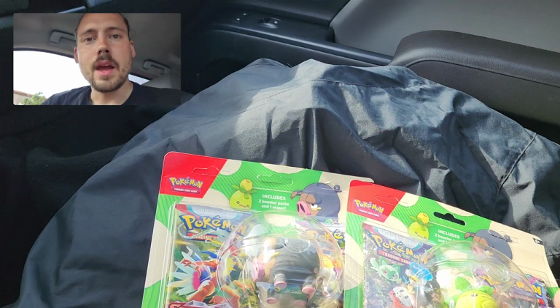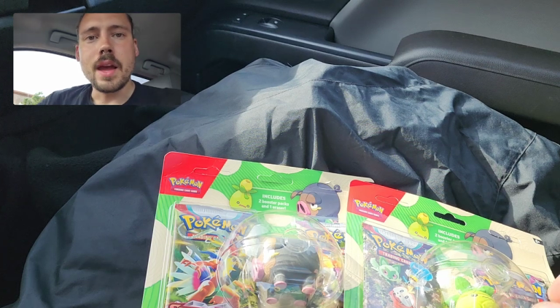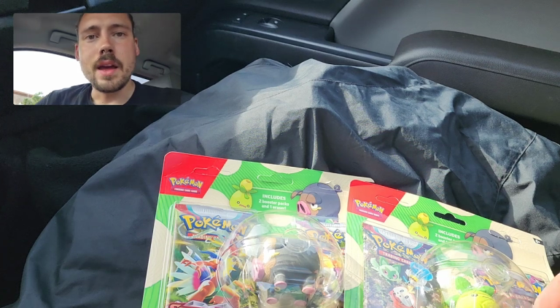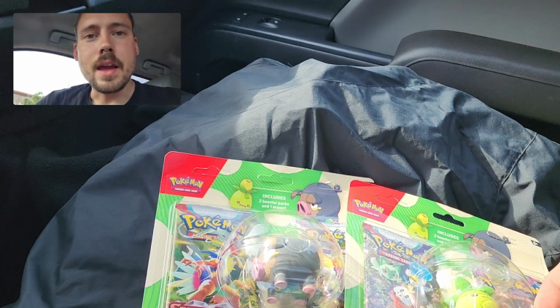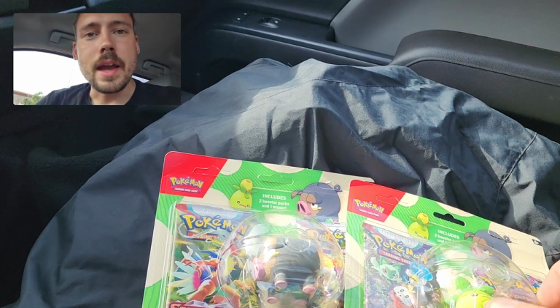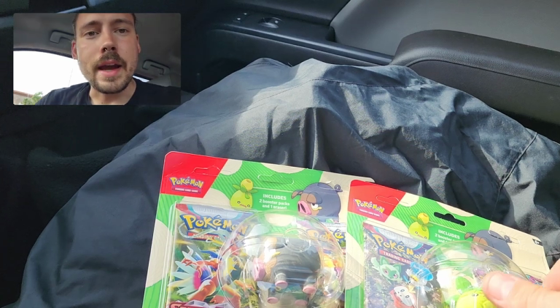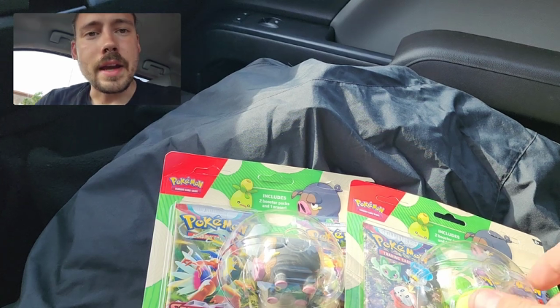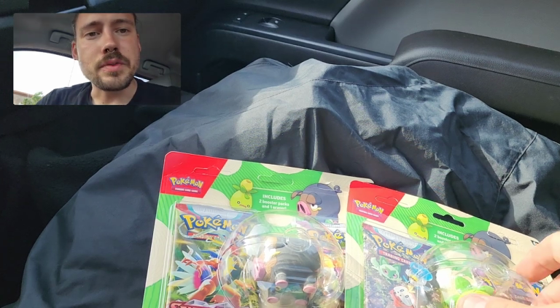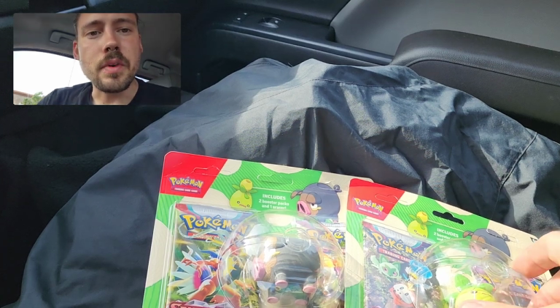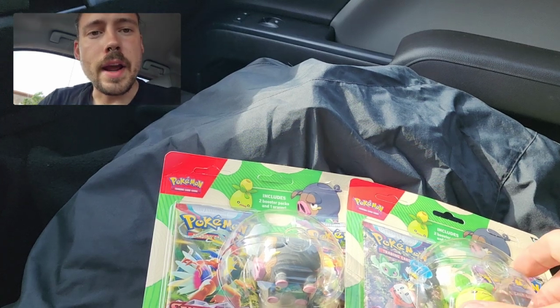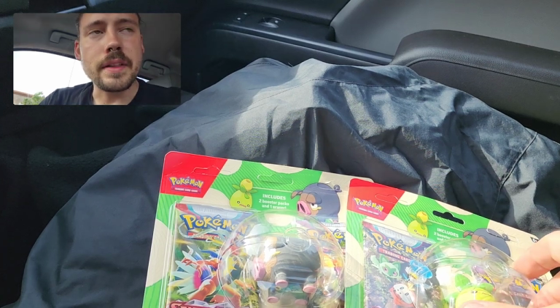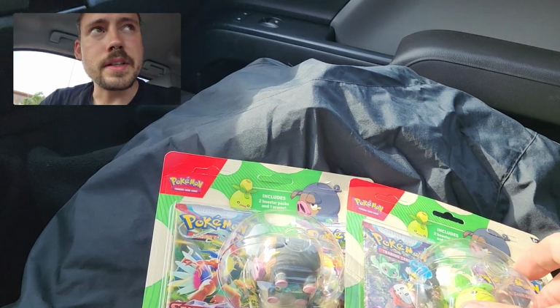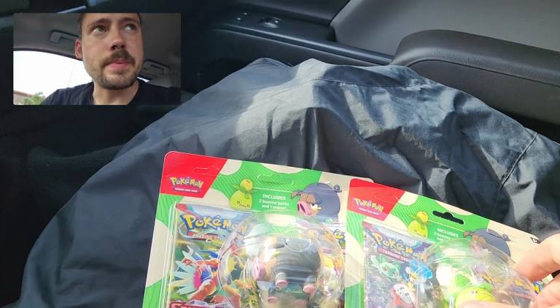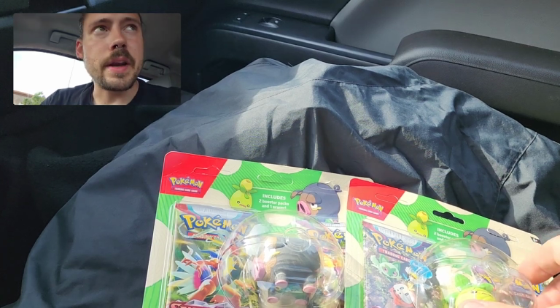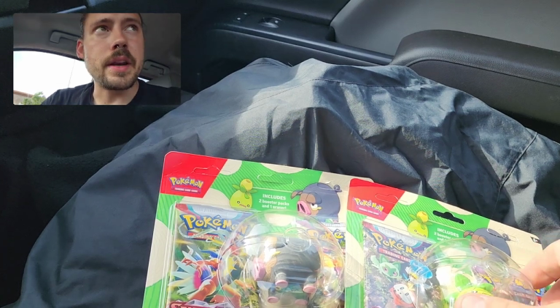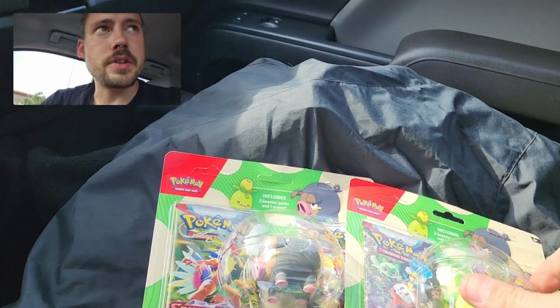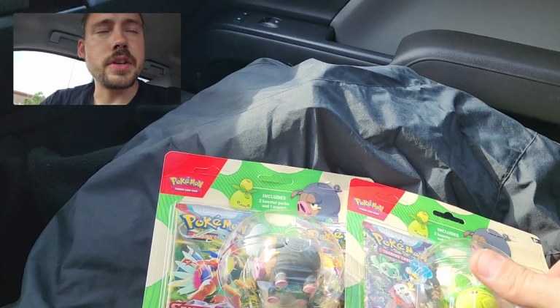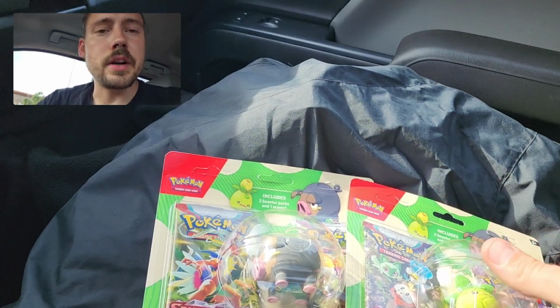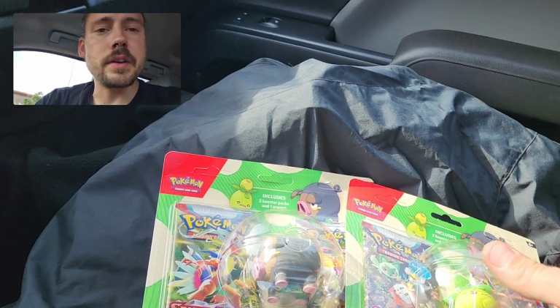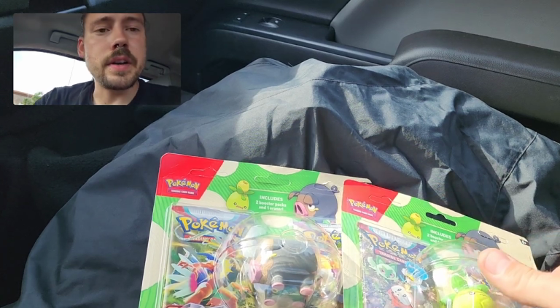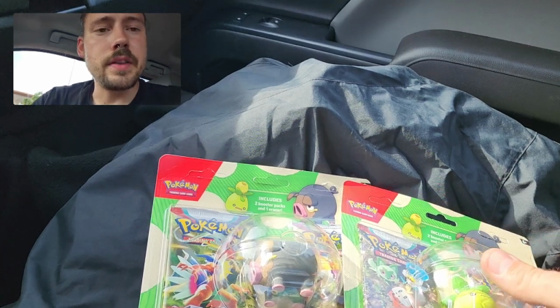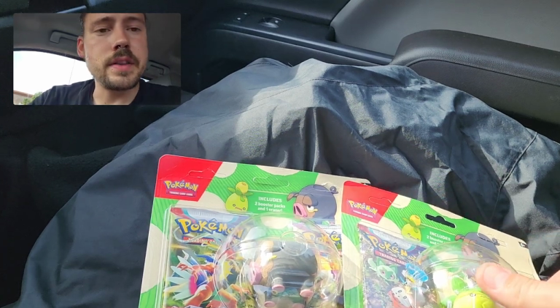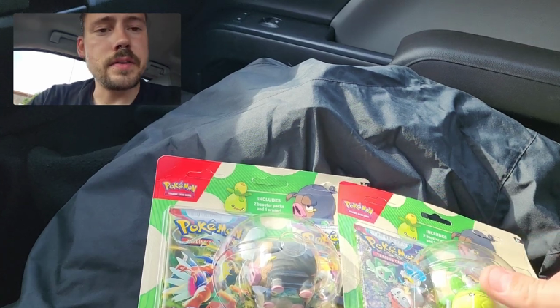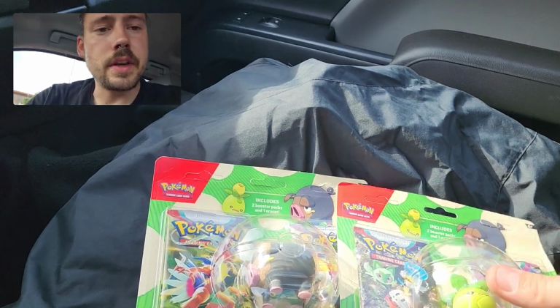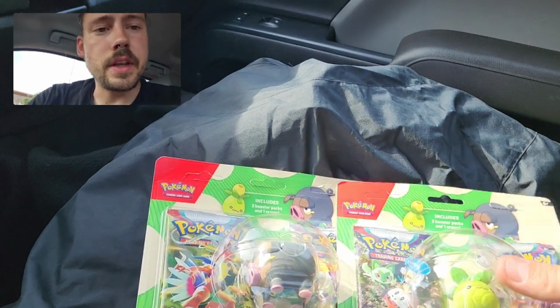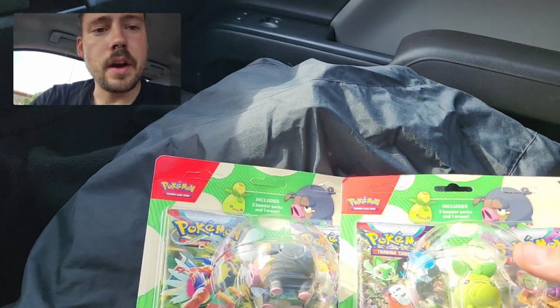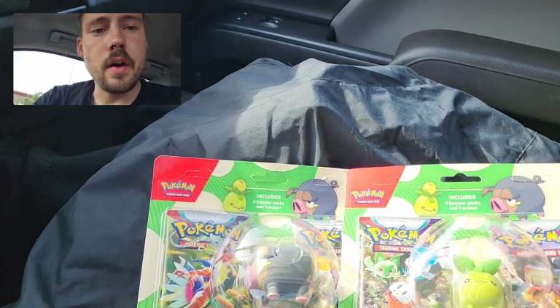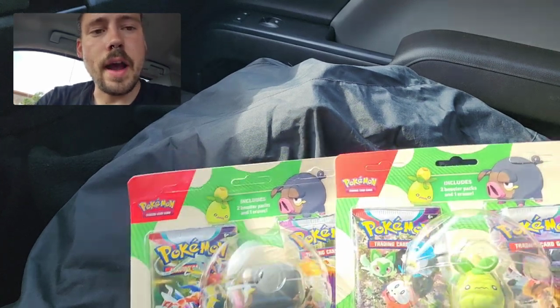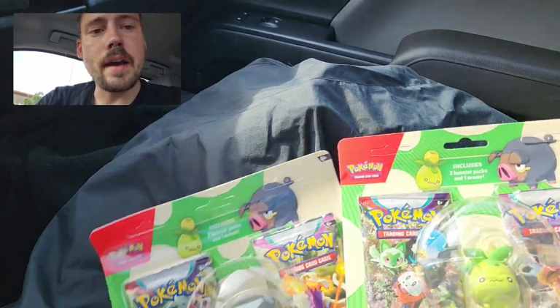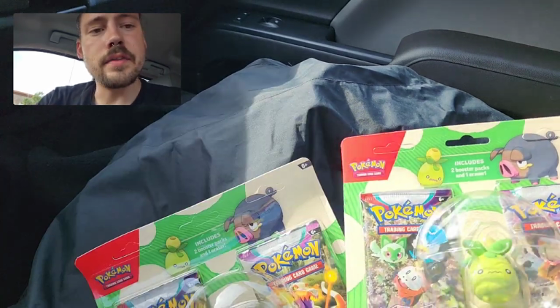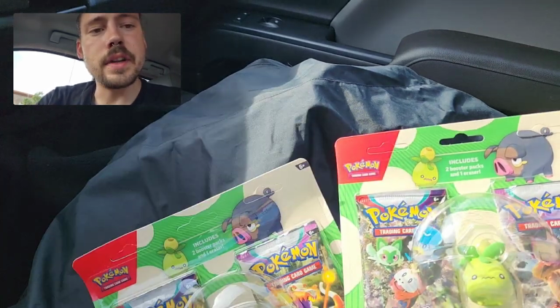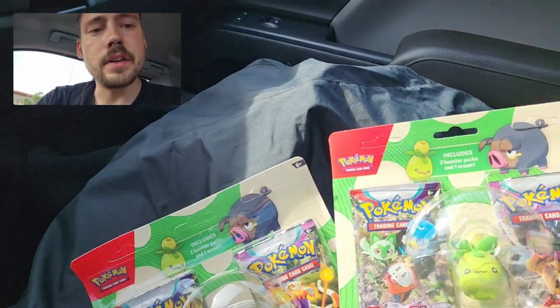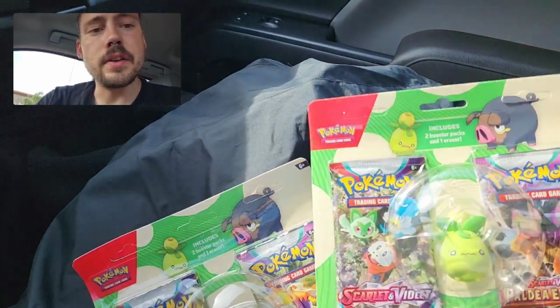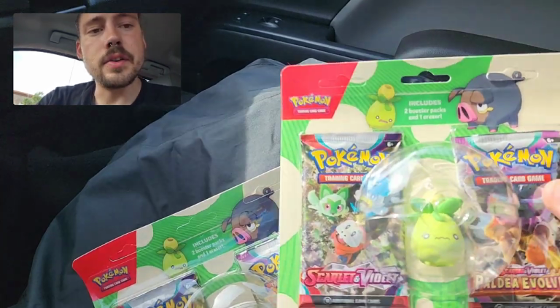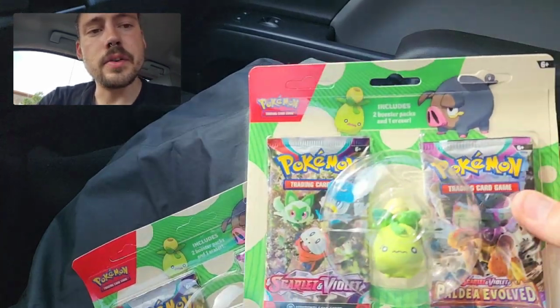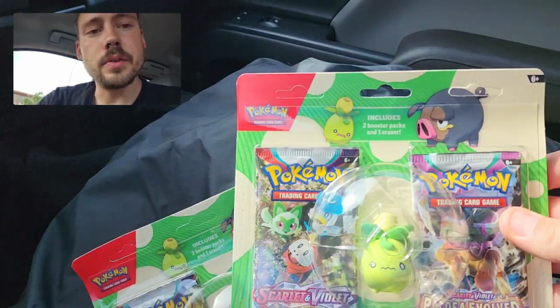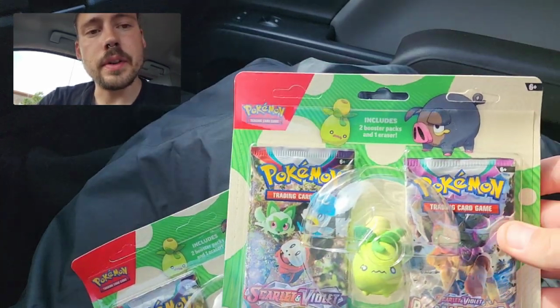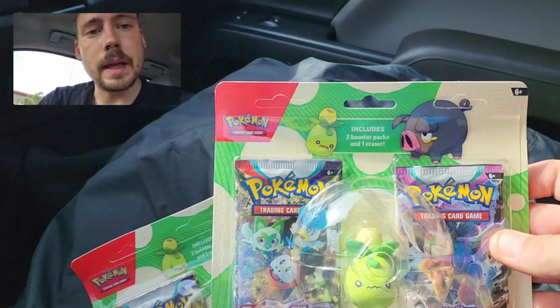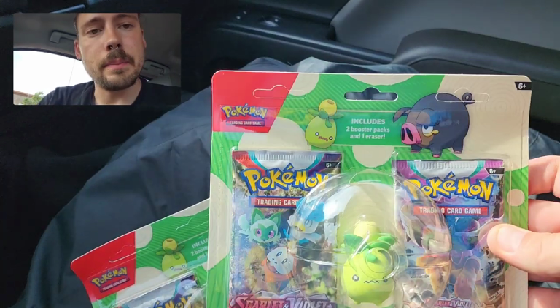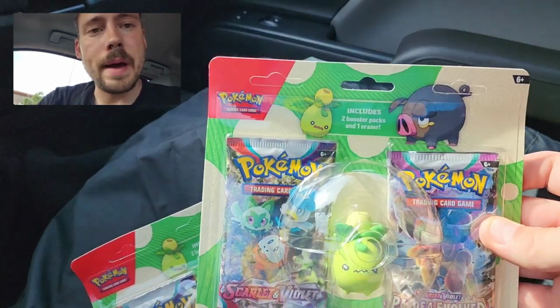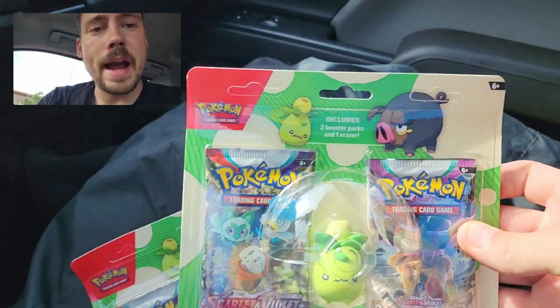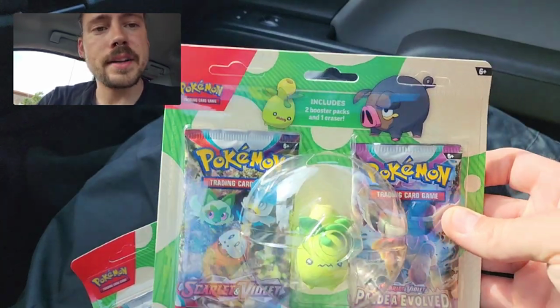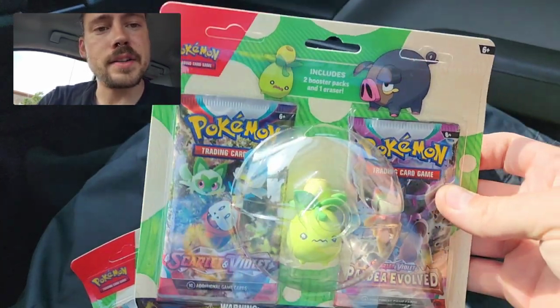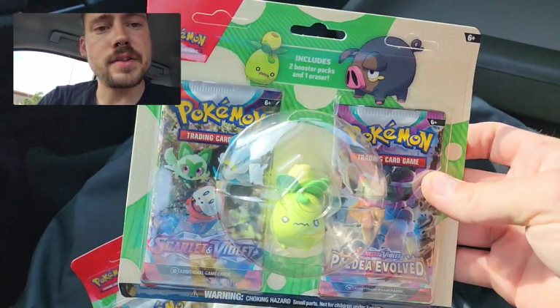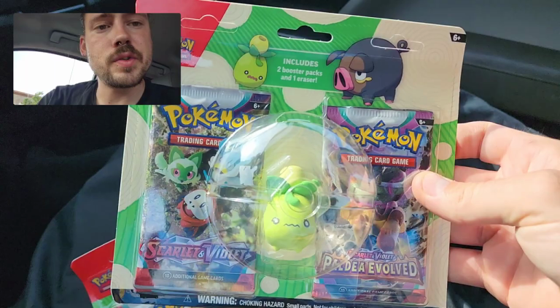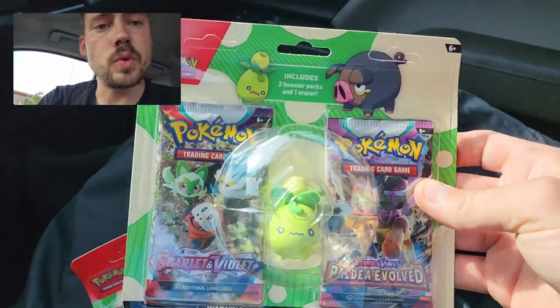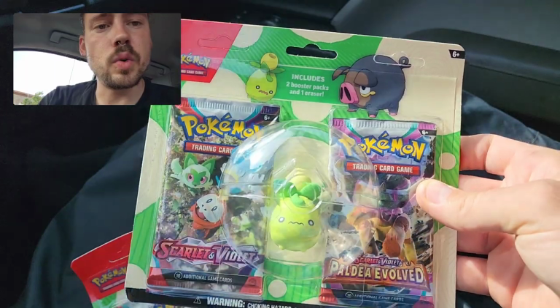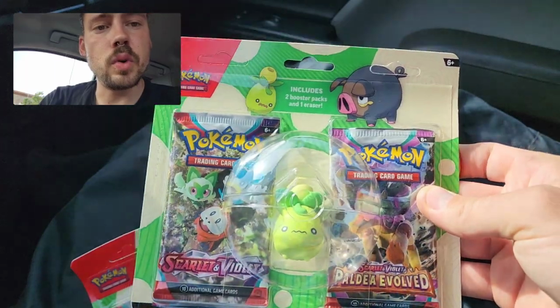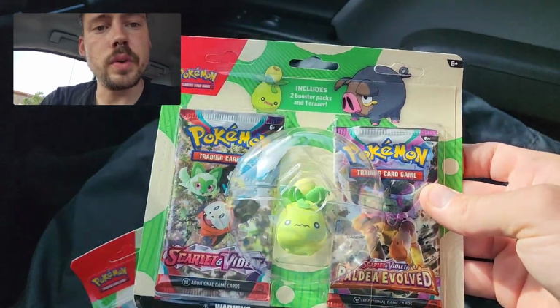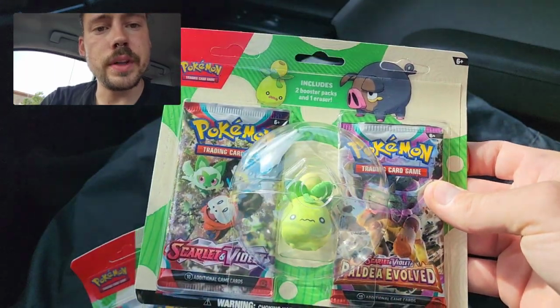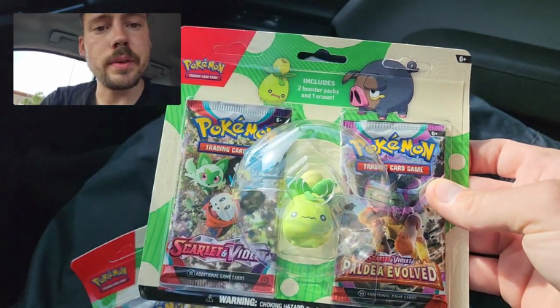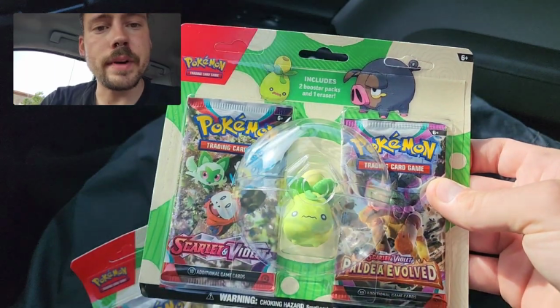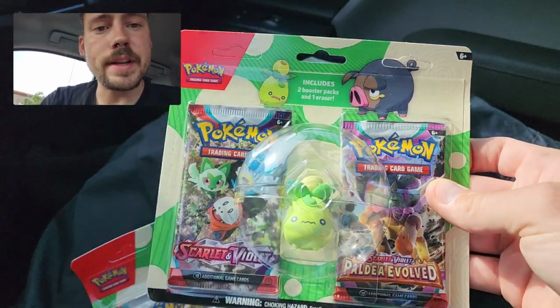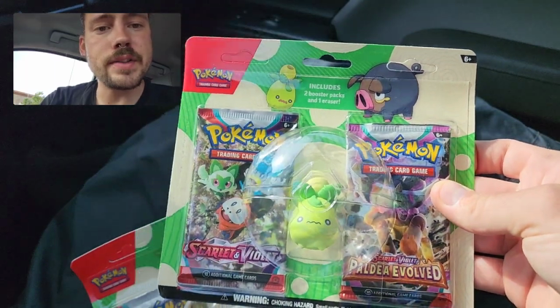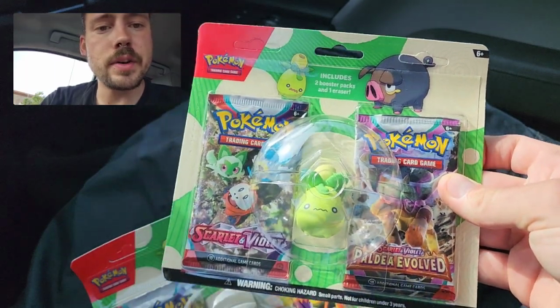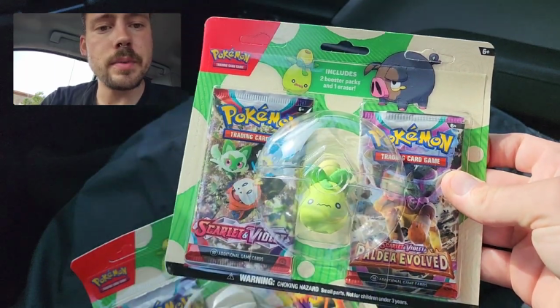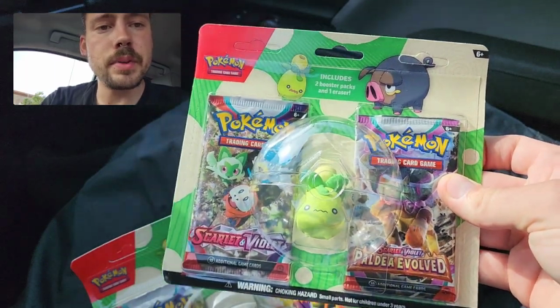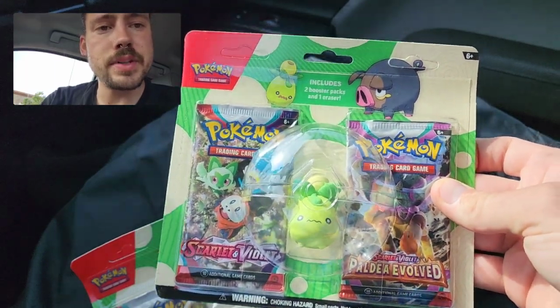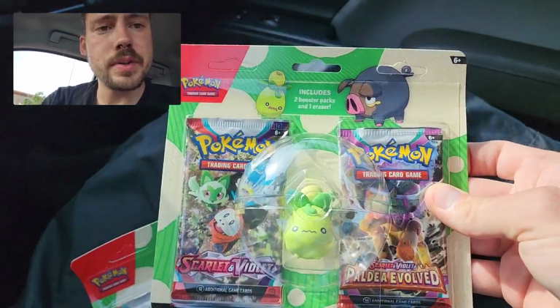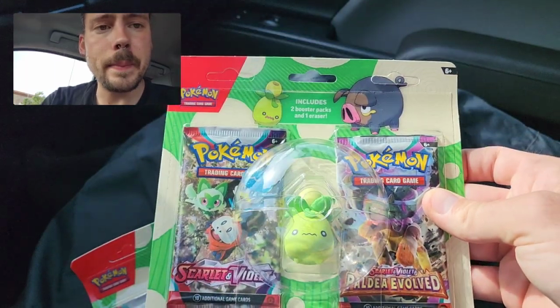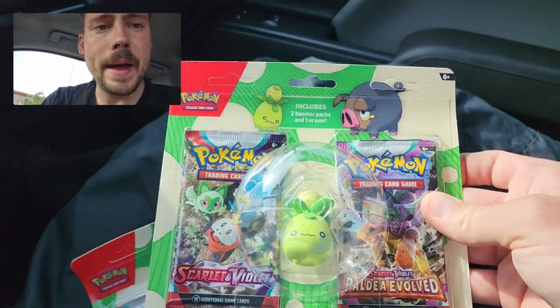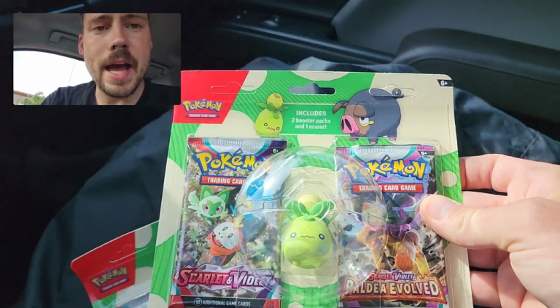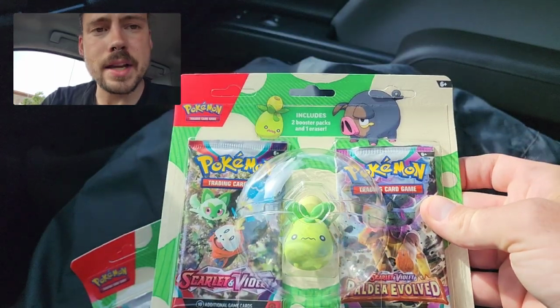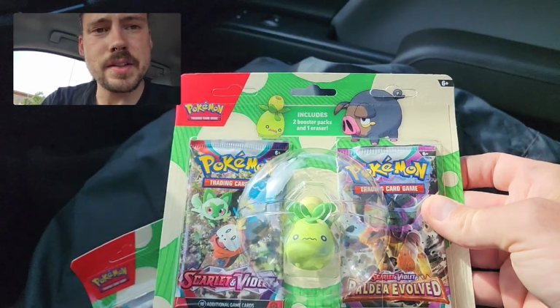Hey guys, Riley Spanish here. In this video, I have the new back-to-school eraser blister packs.